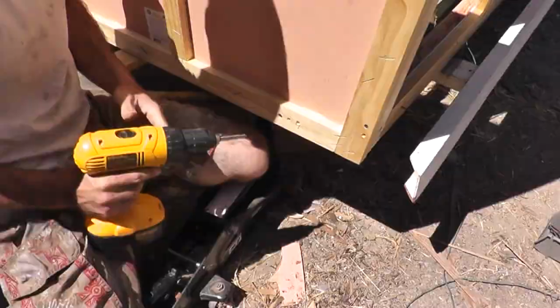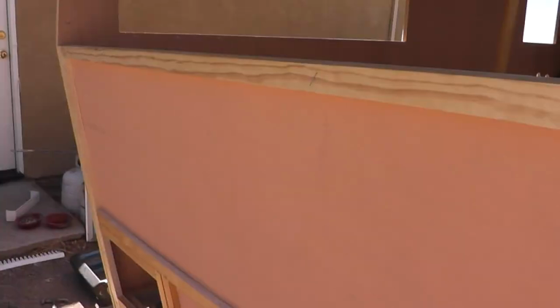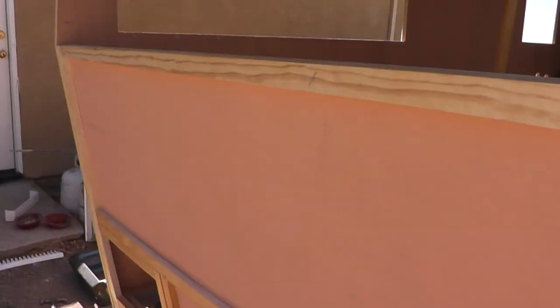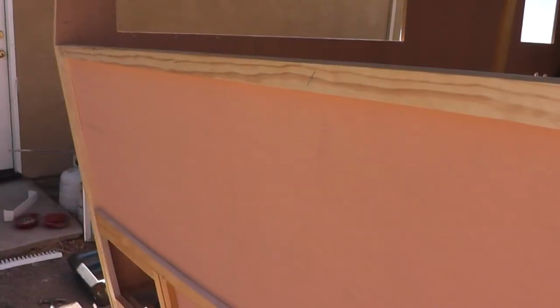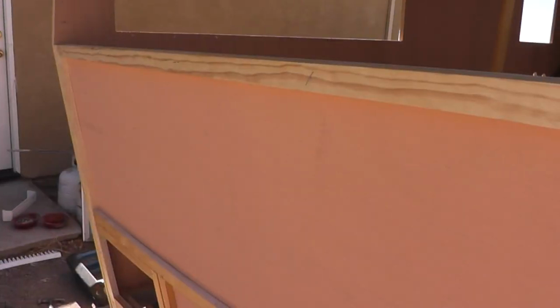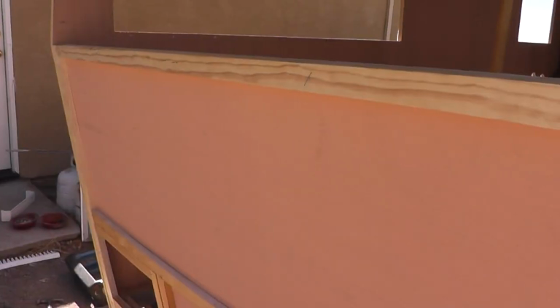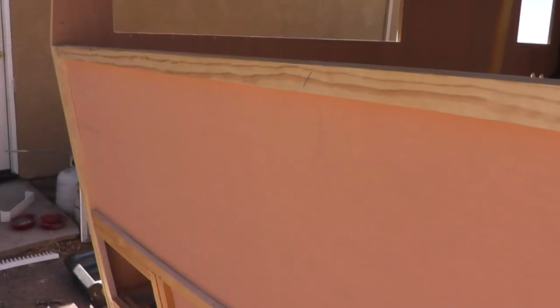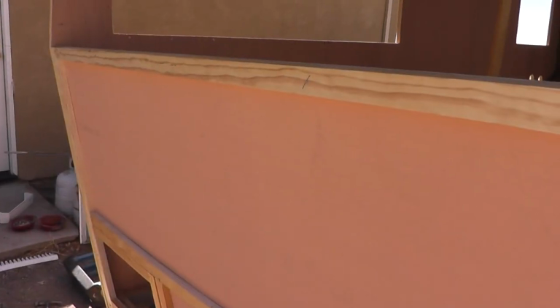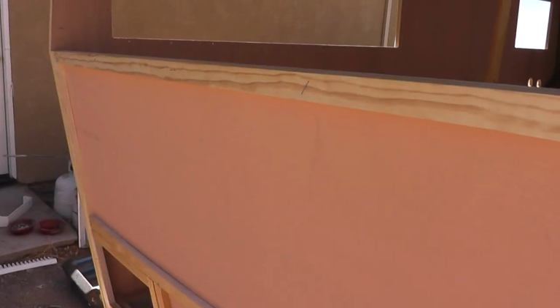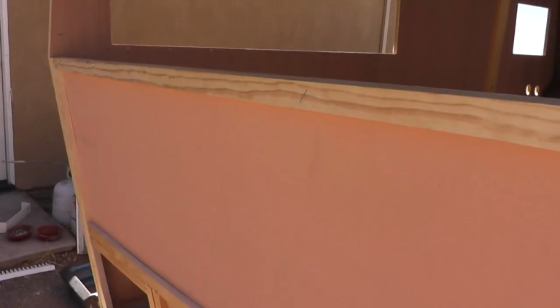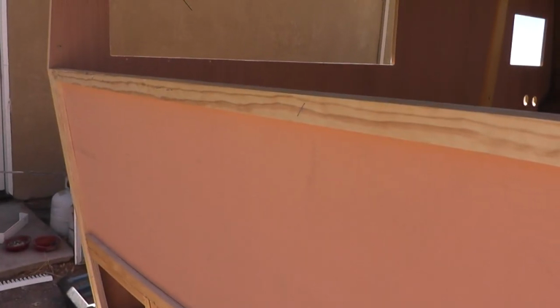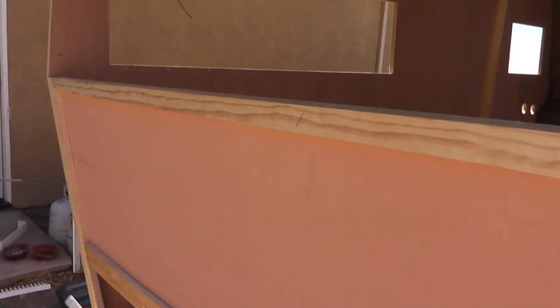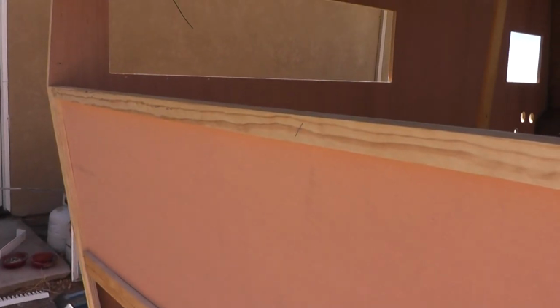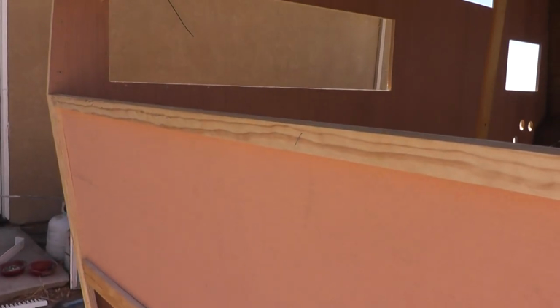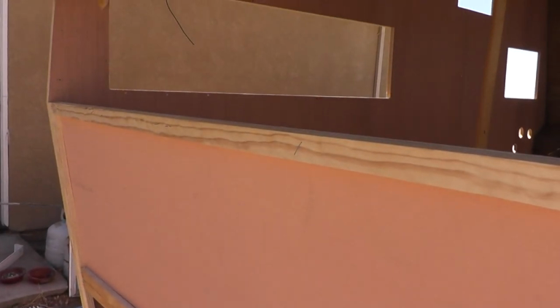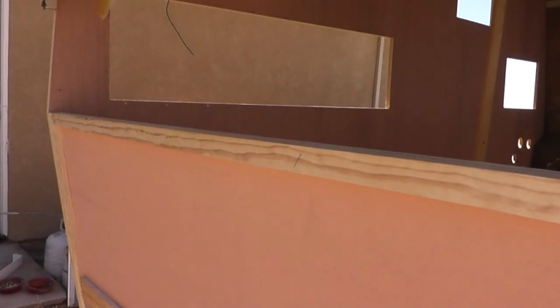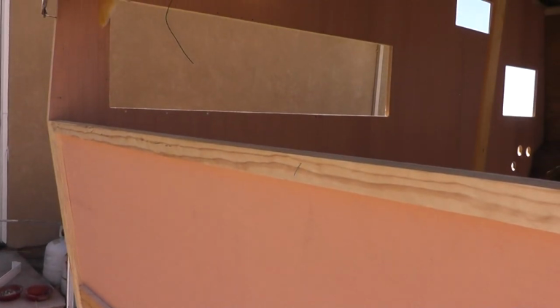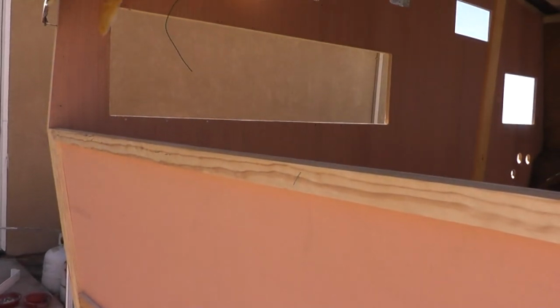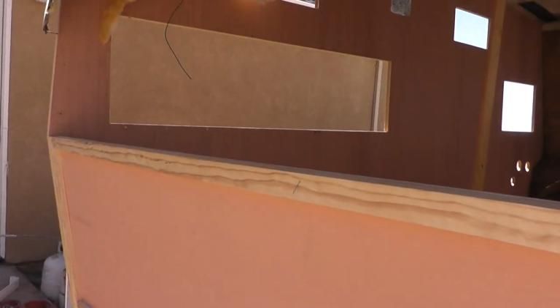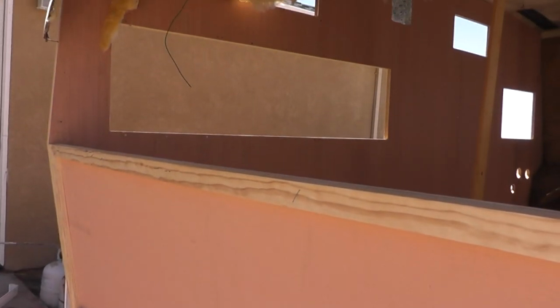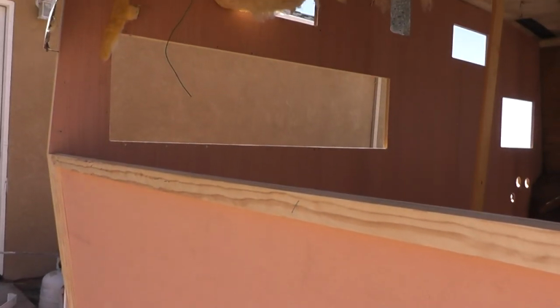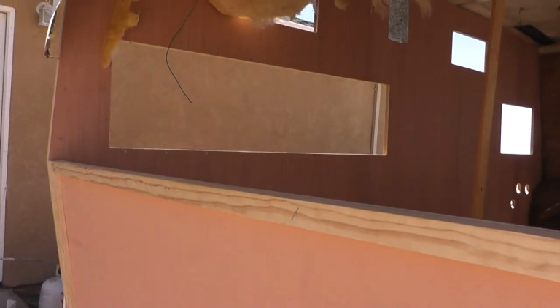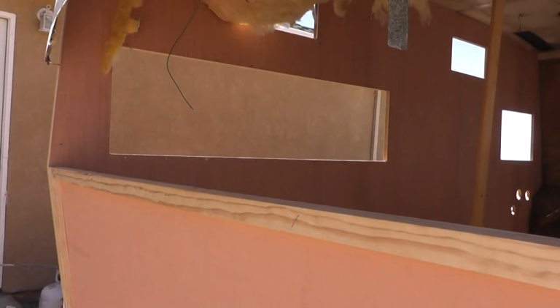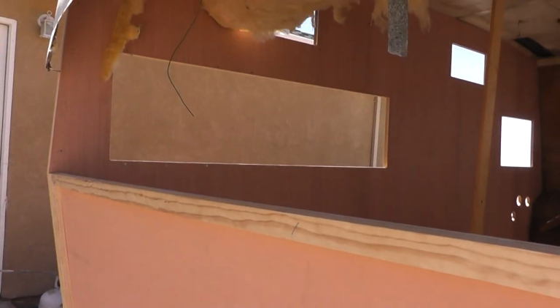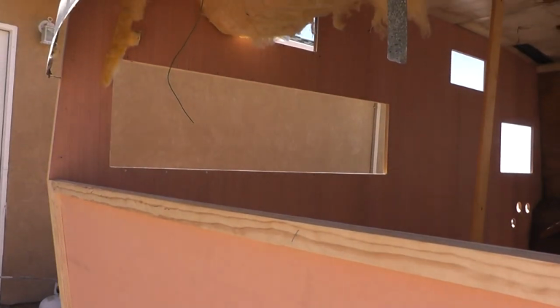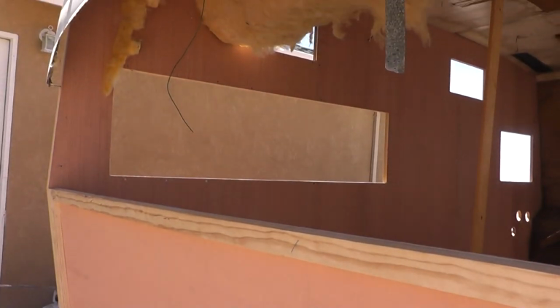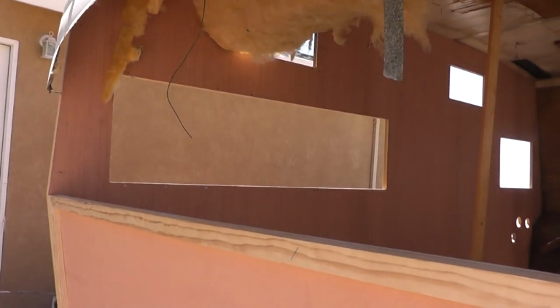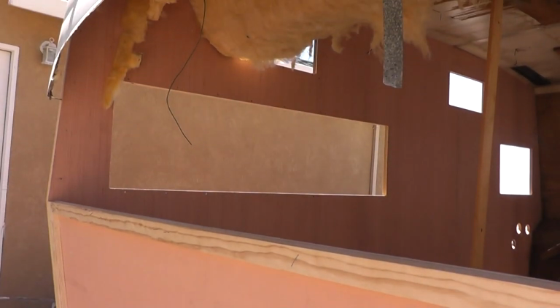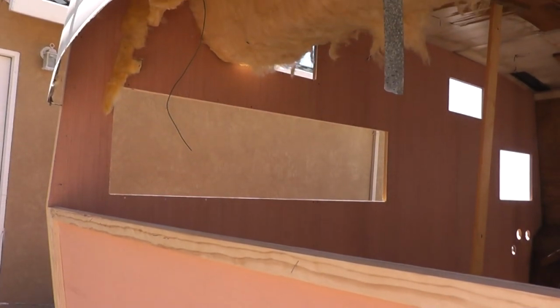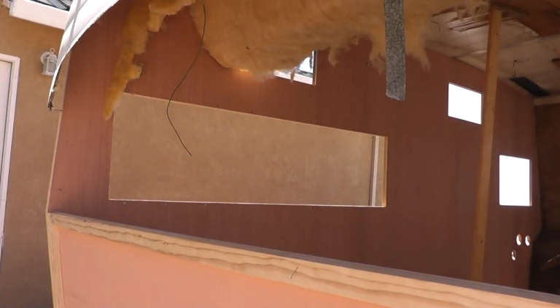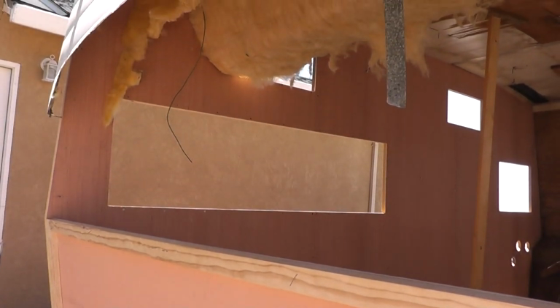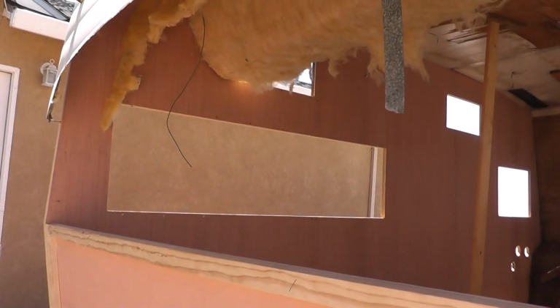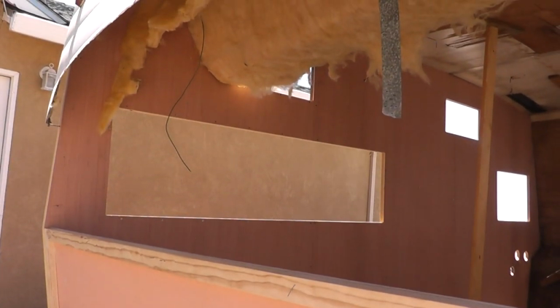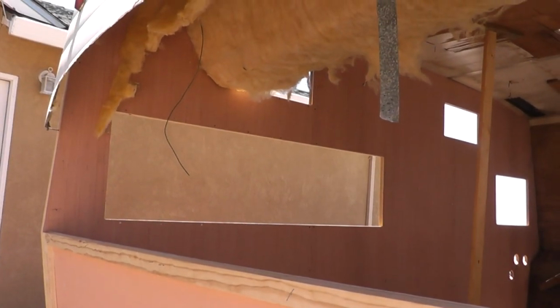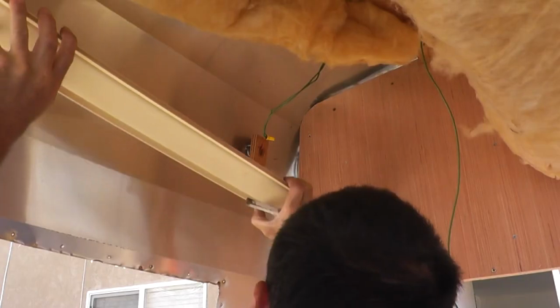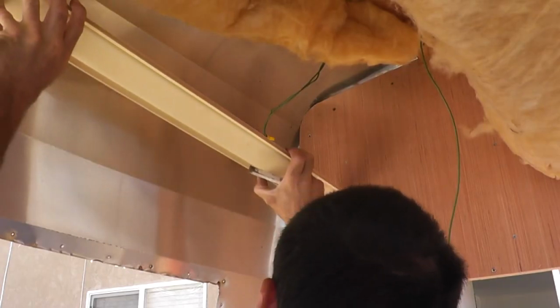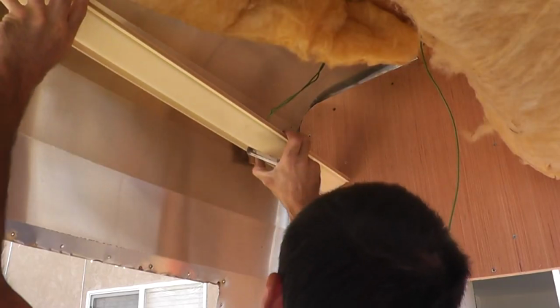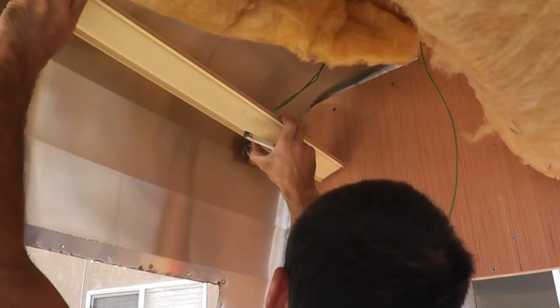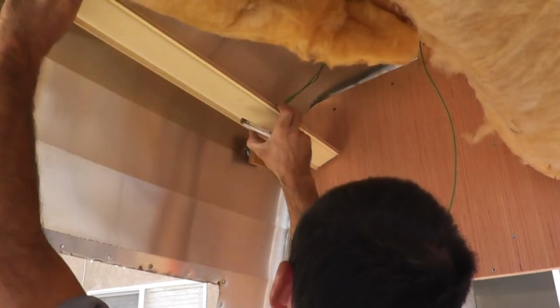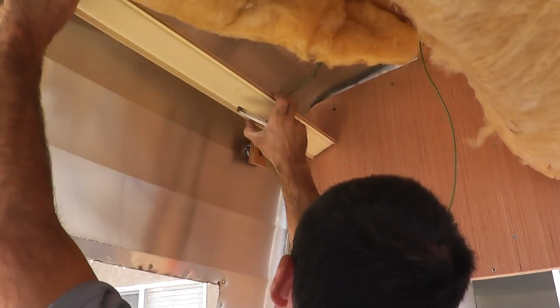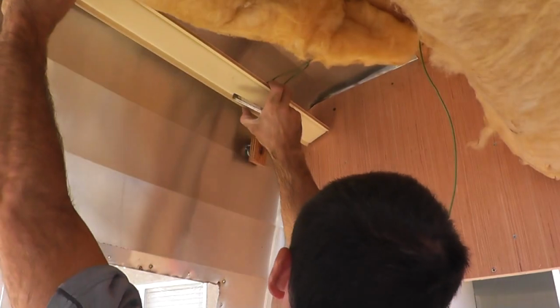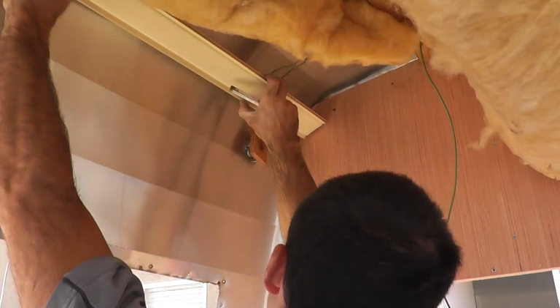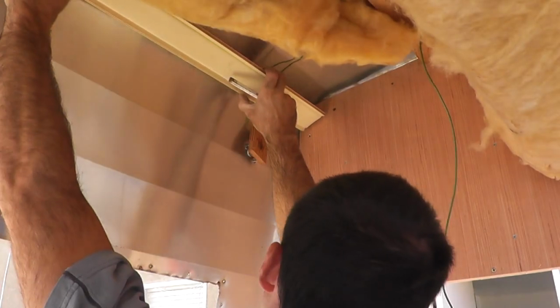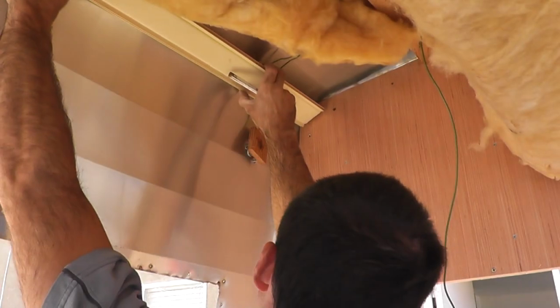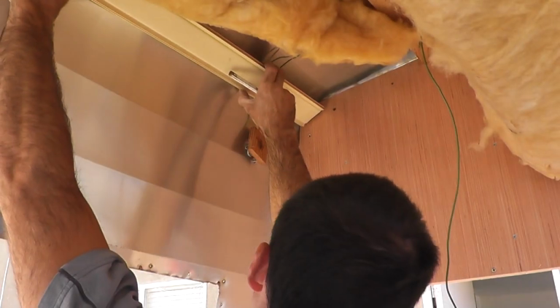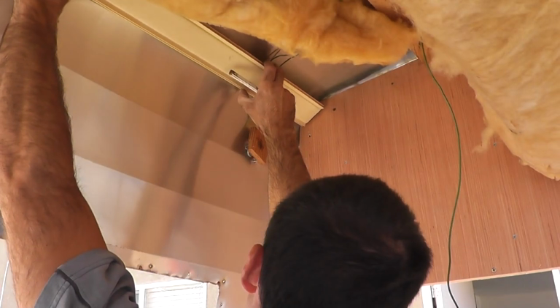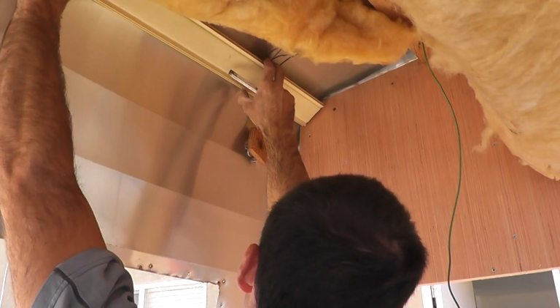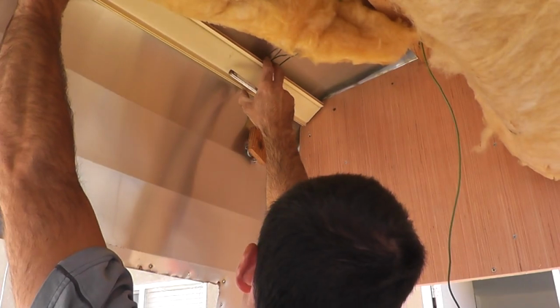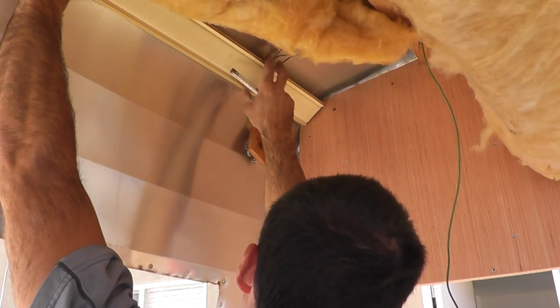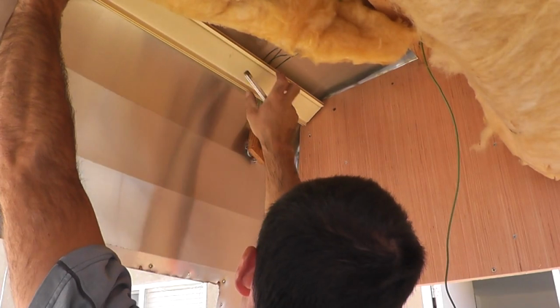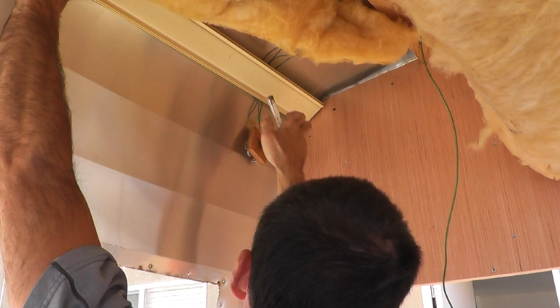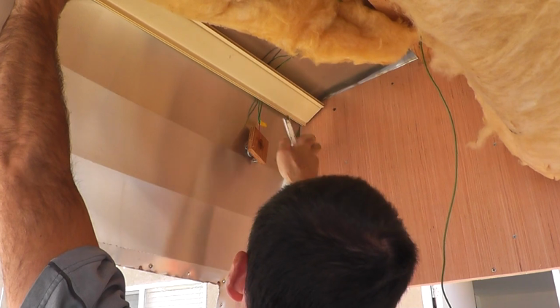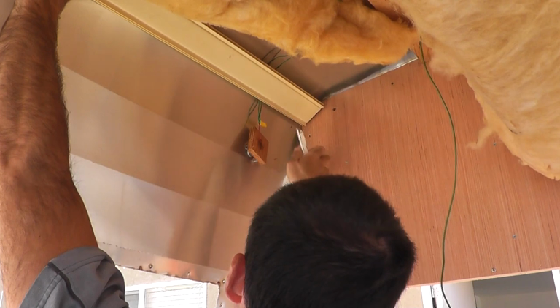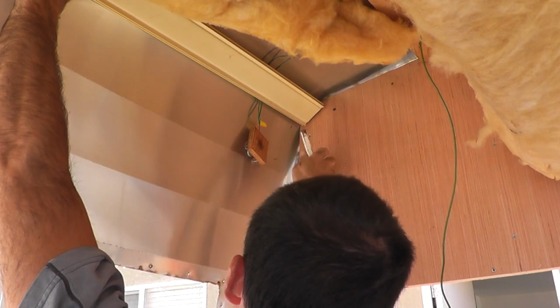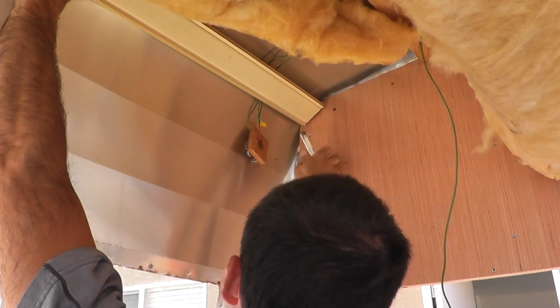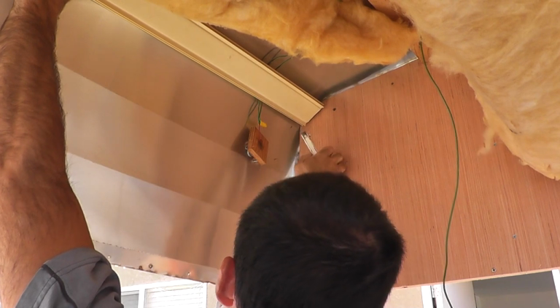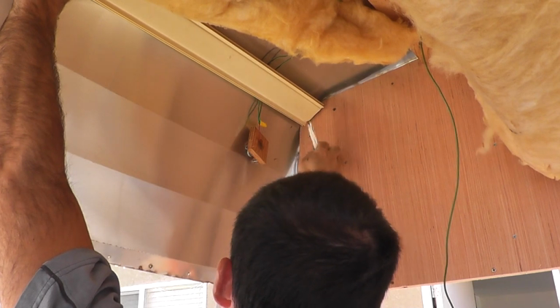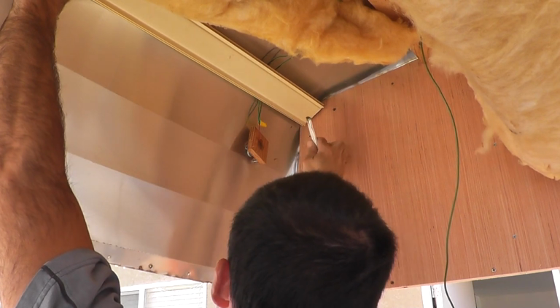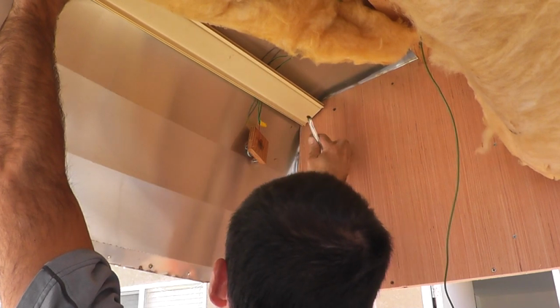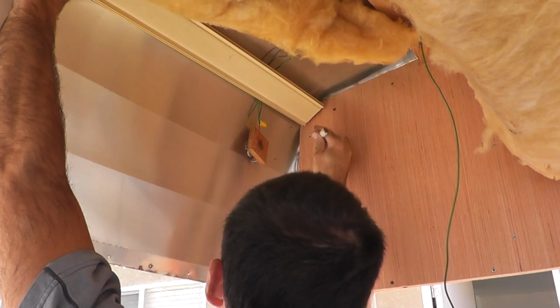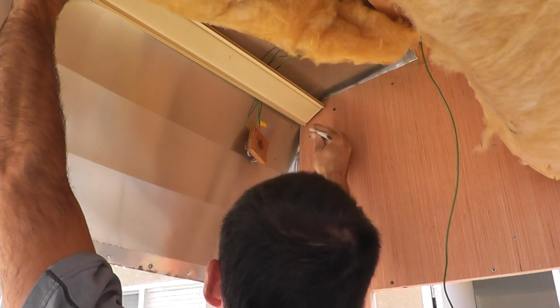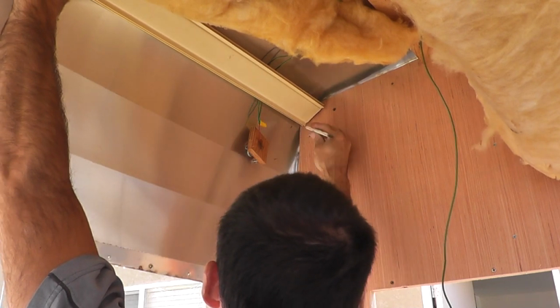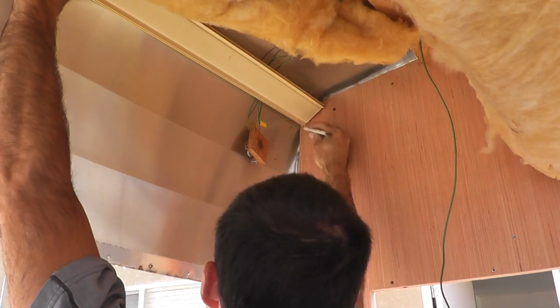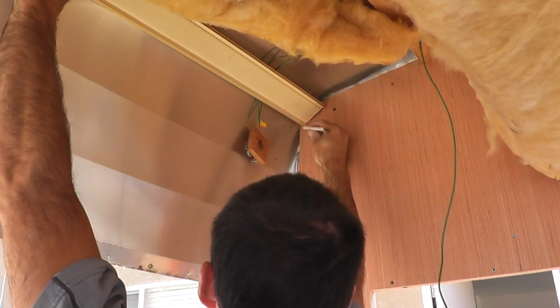Now let's see about building this top portion of the wall. I'll get a measurement for the height of the interior wall panel.